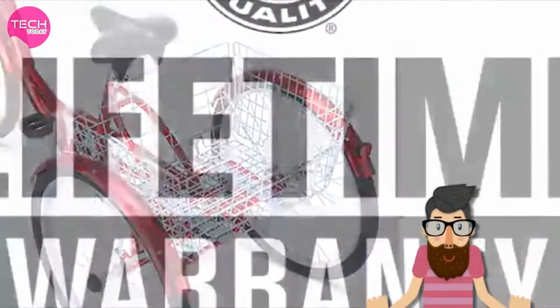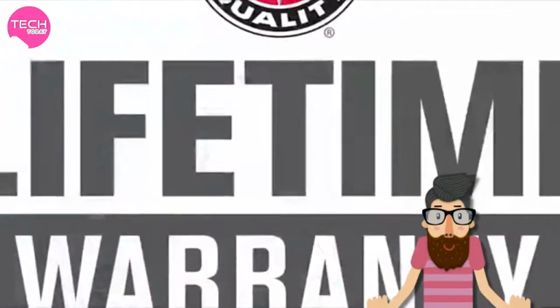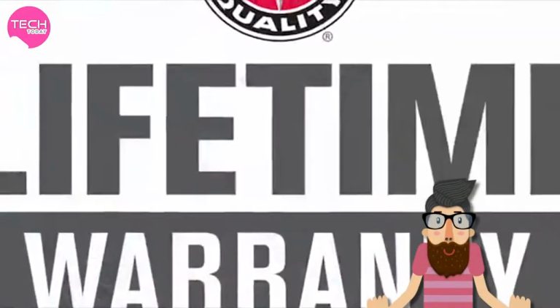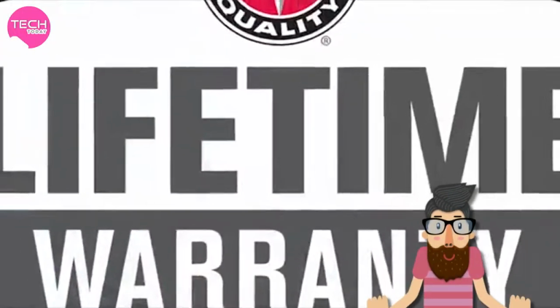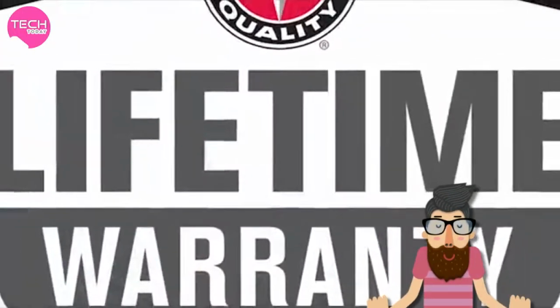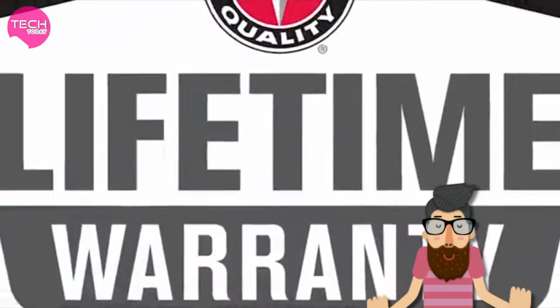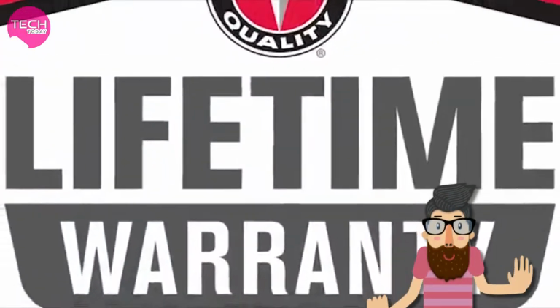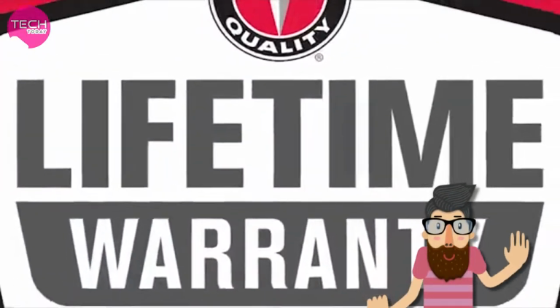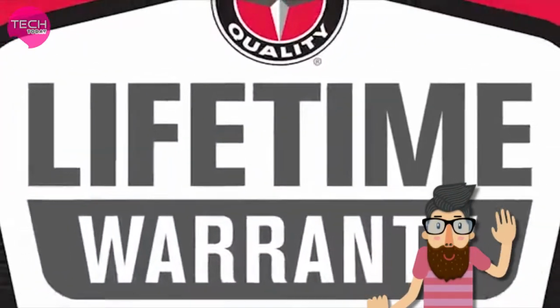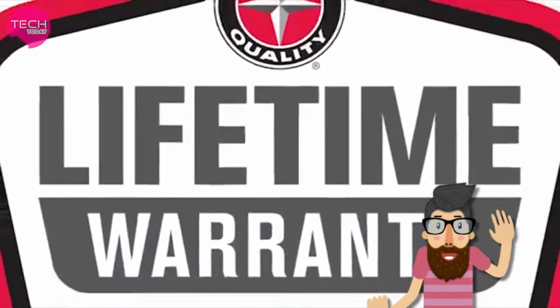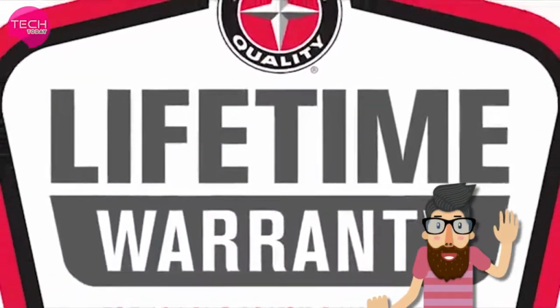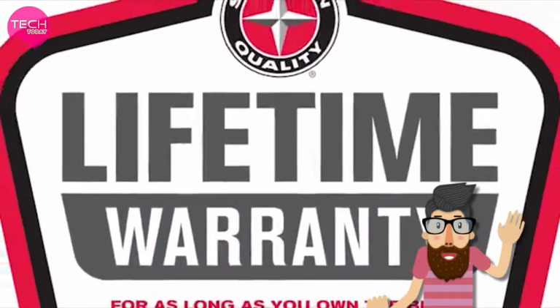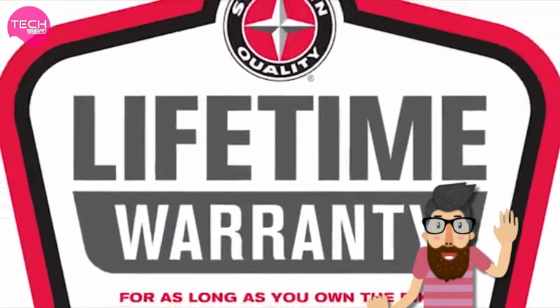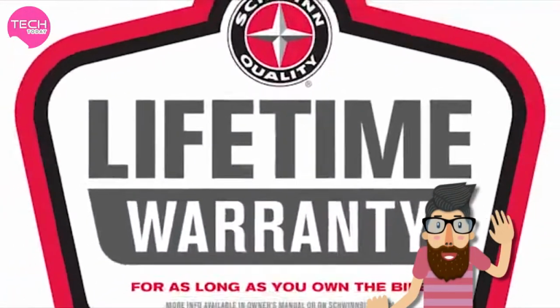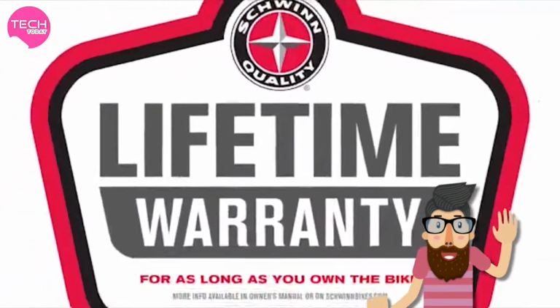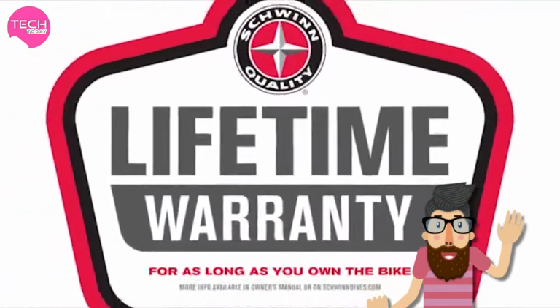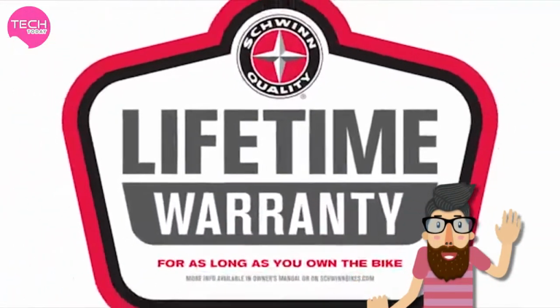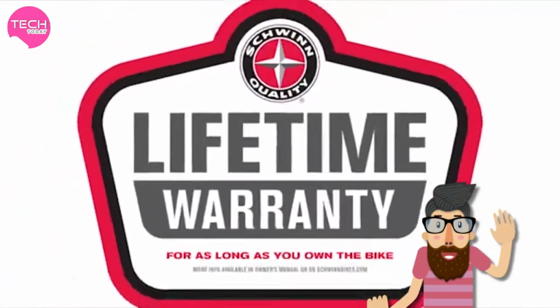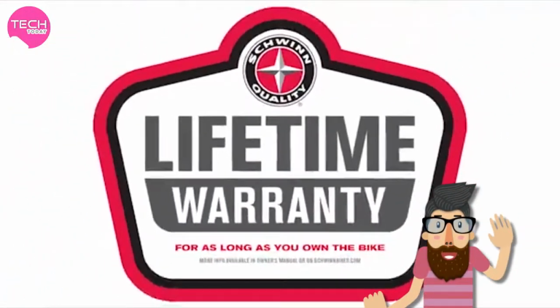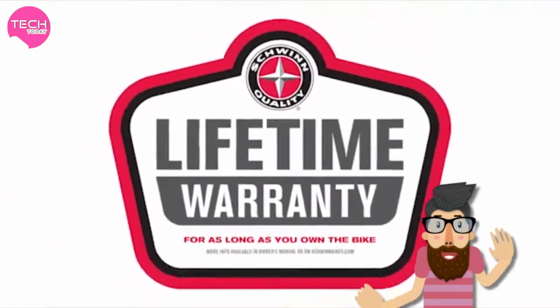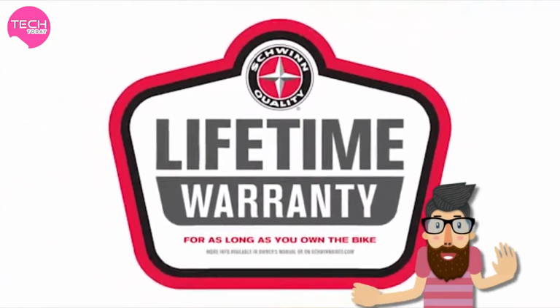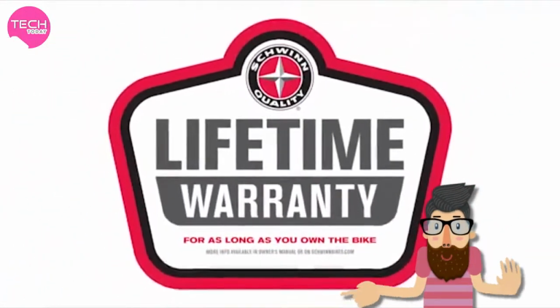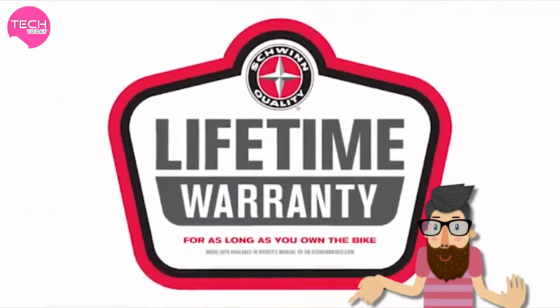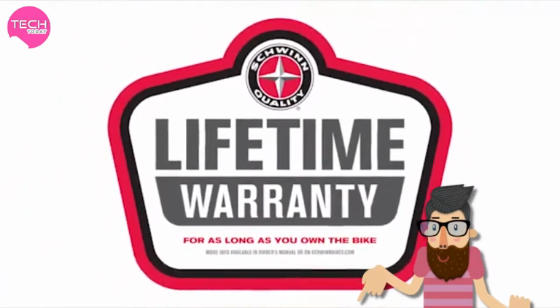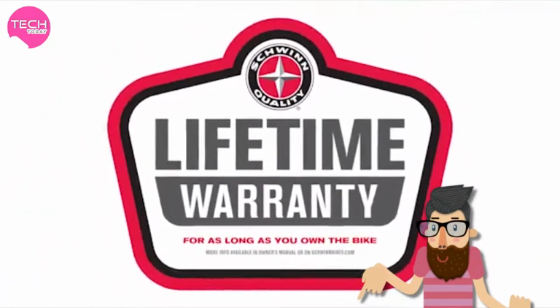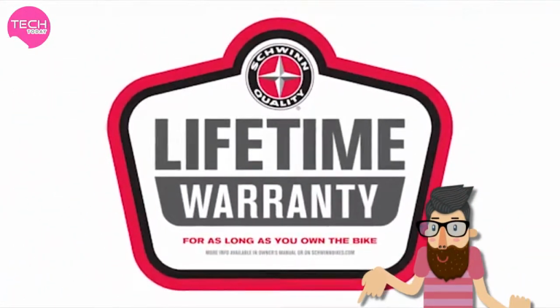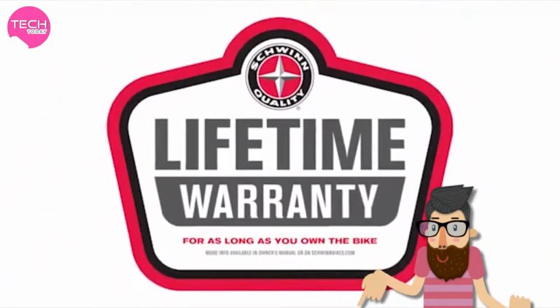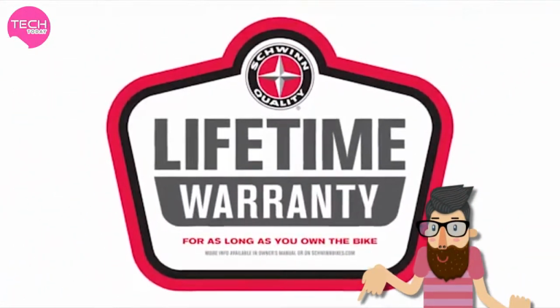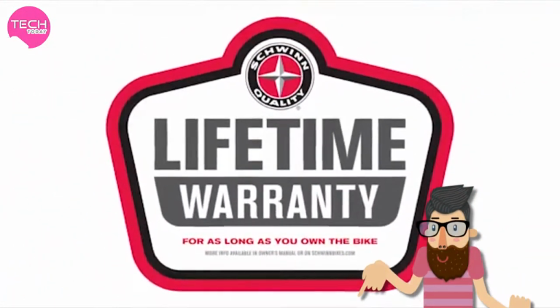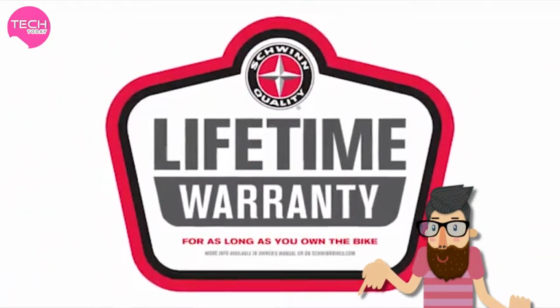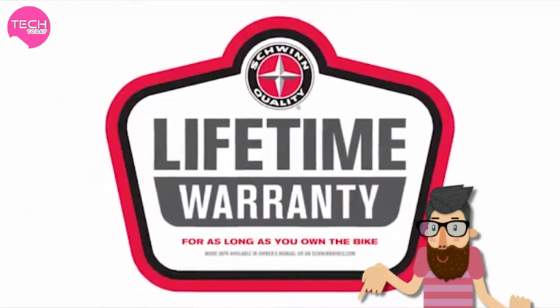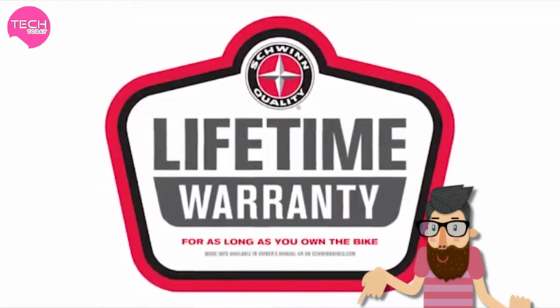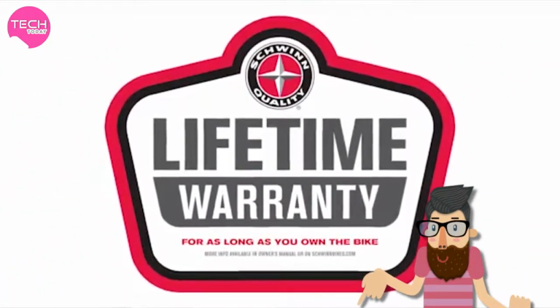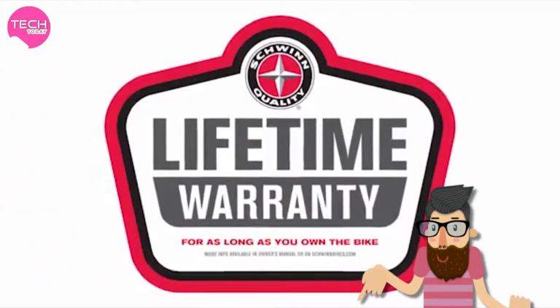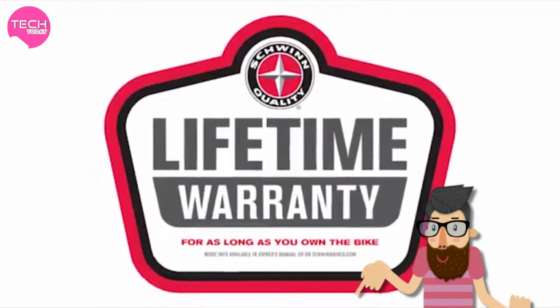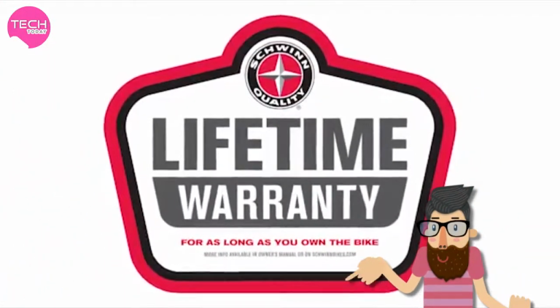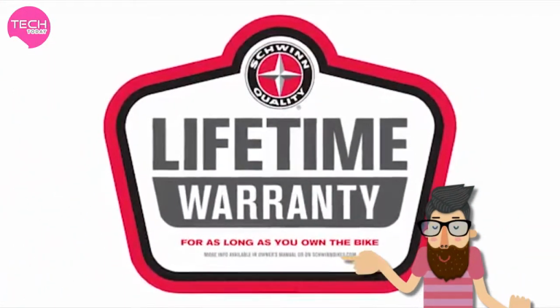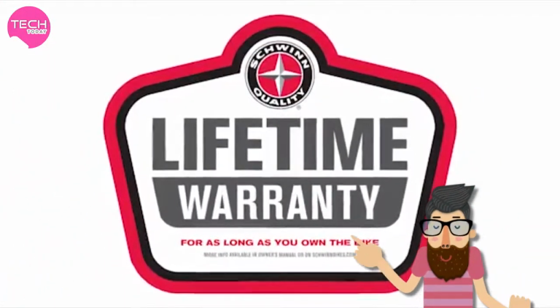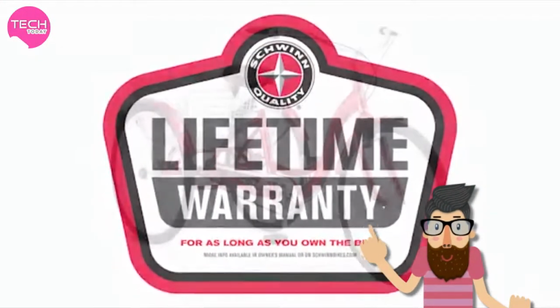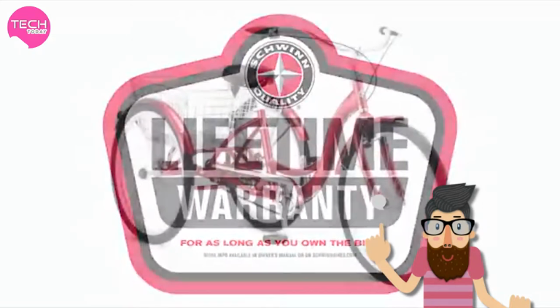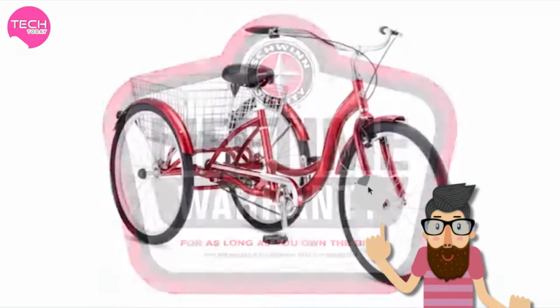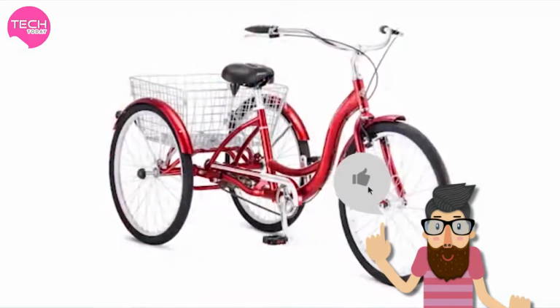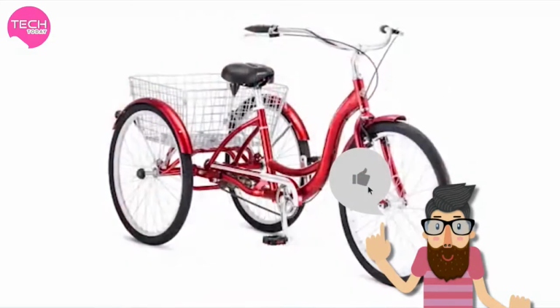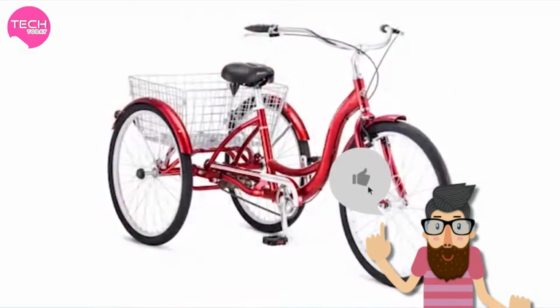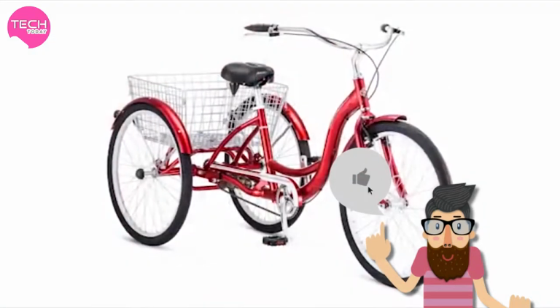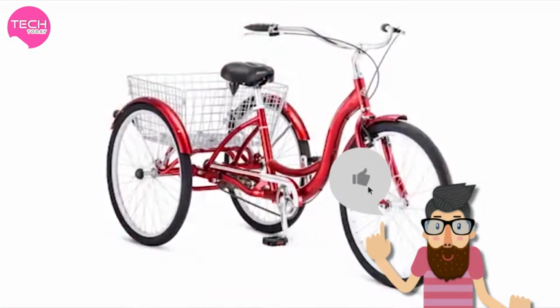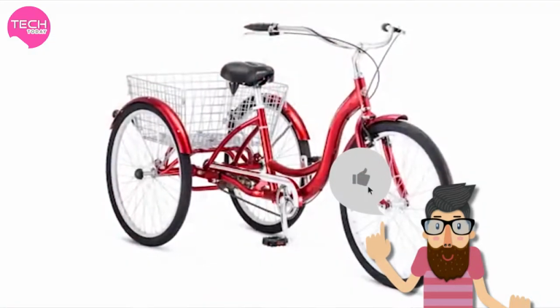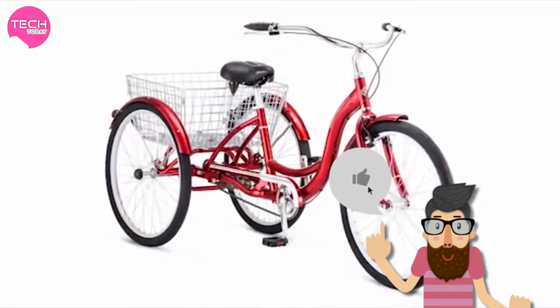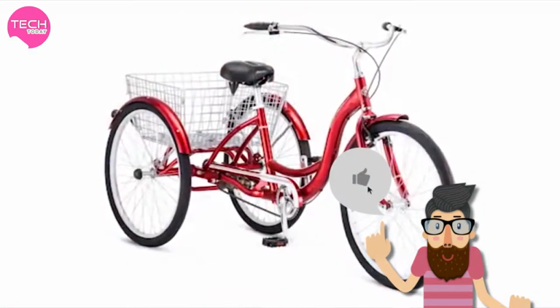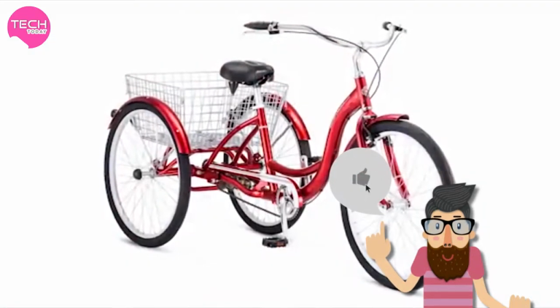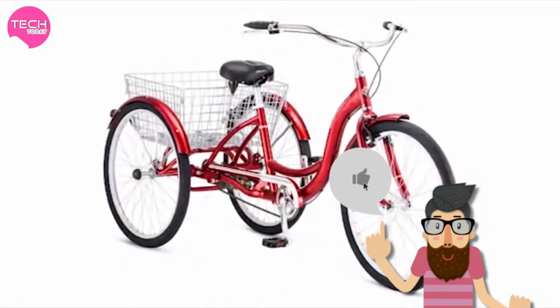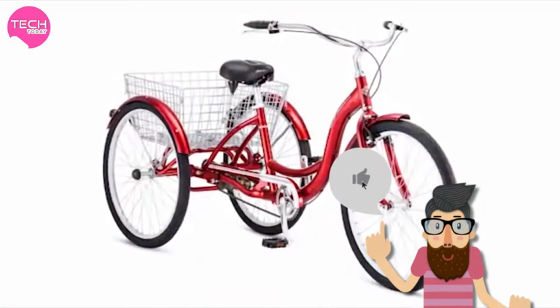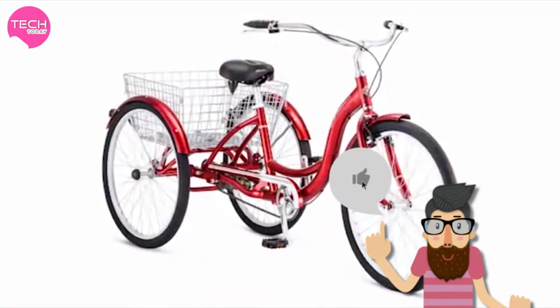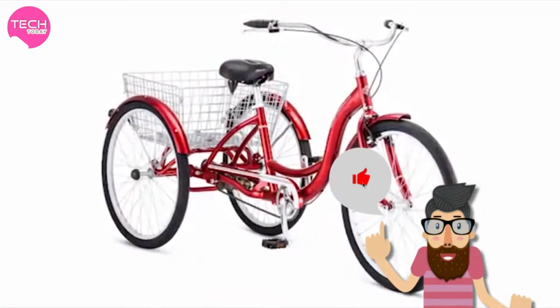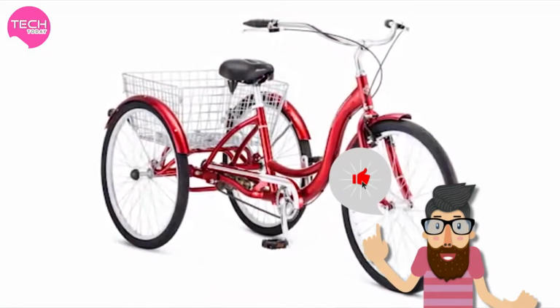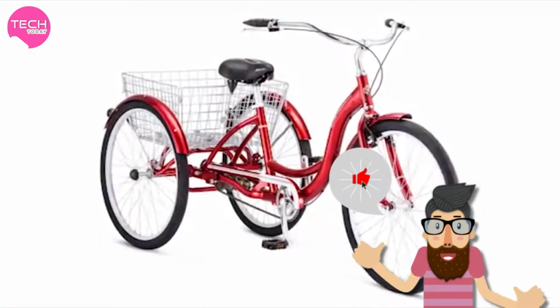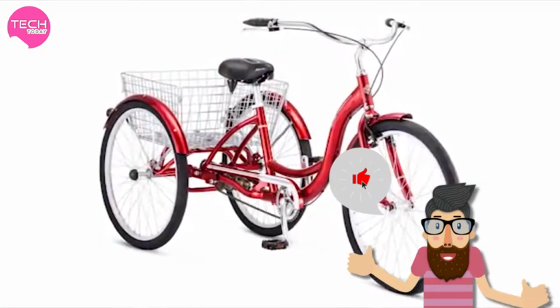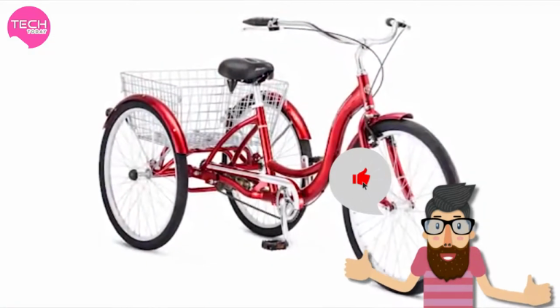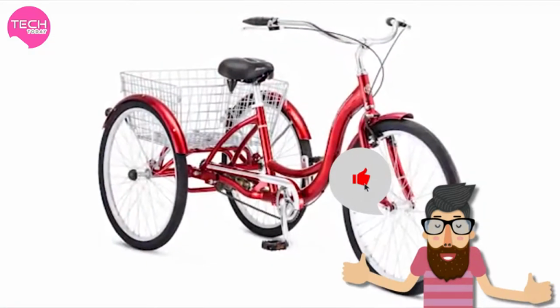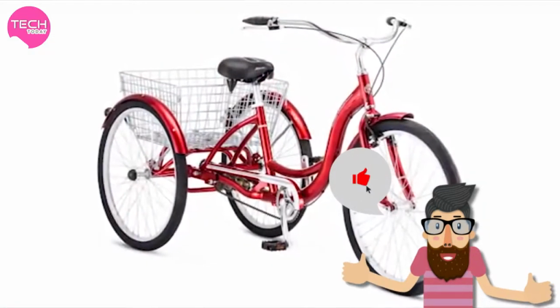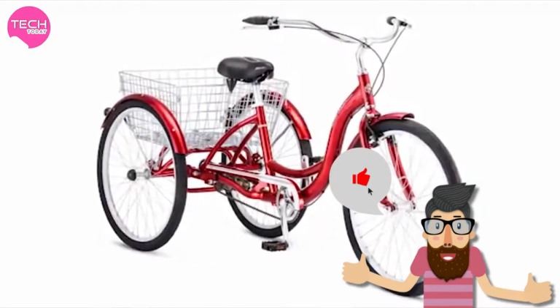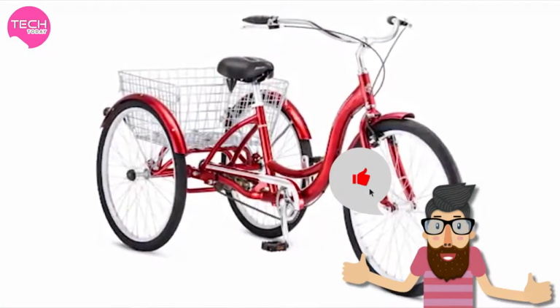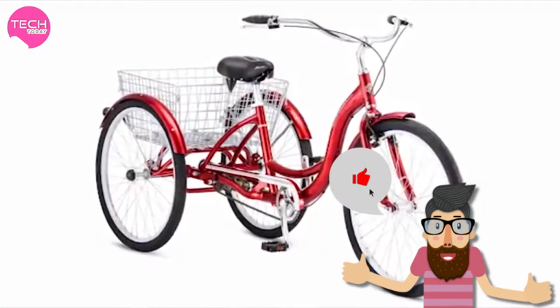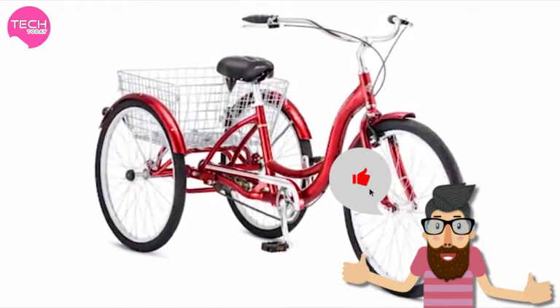There's even a limited lifetime warranty for as long as you own the bike. Enjoy the freedom of riding a Schwinn!